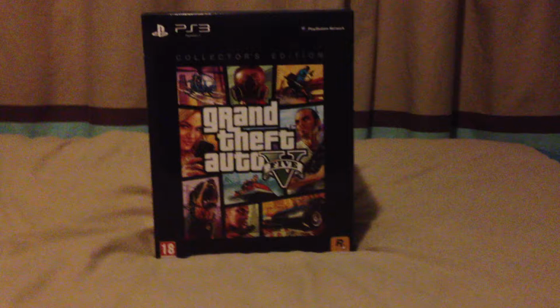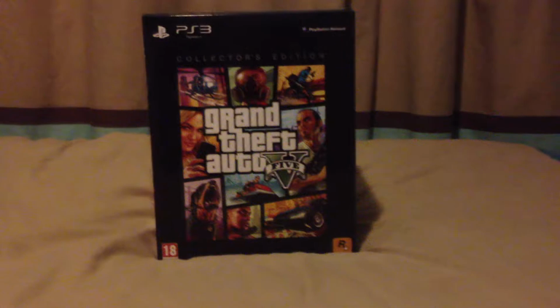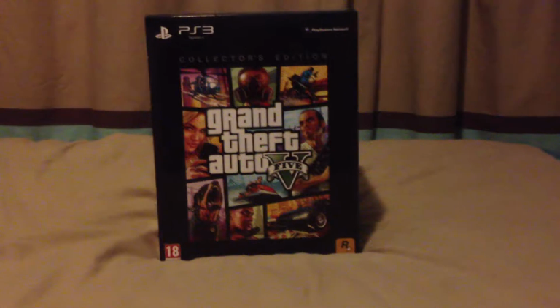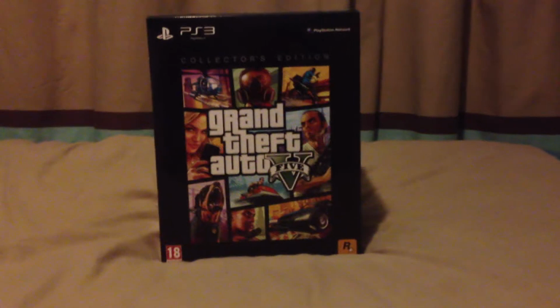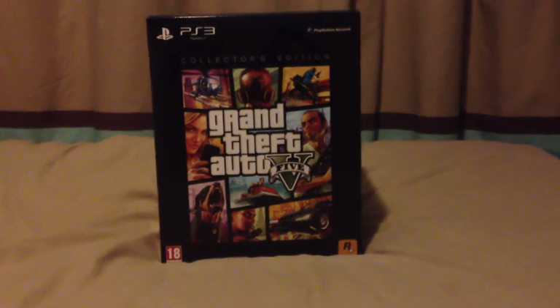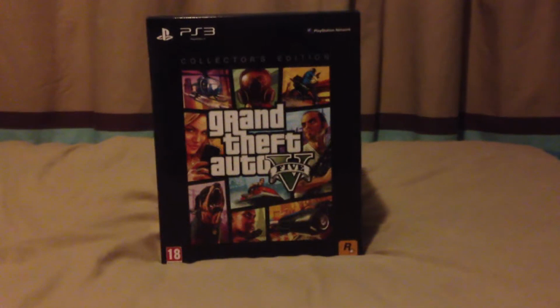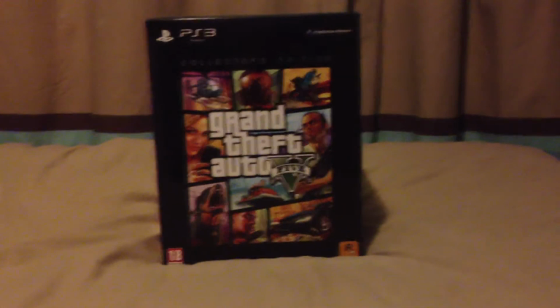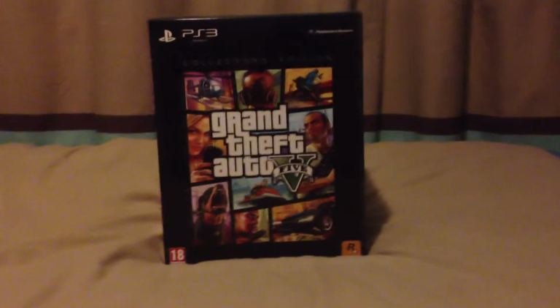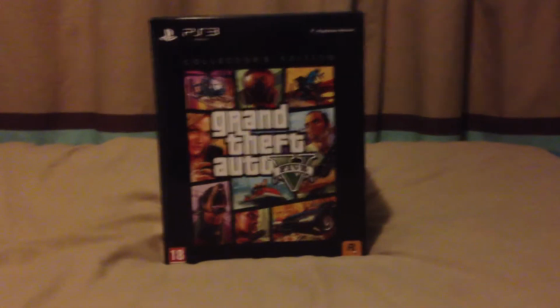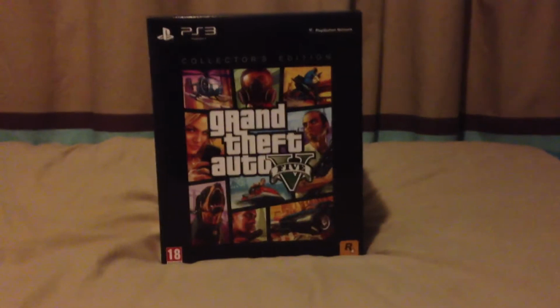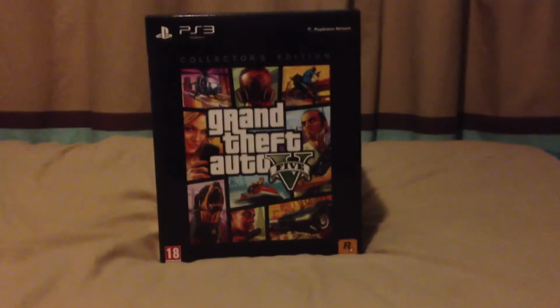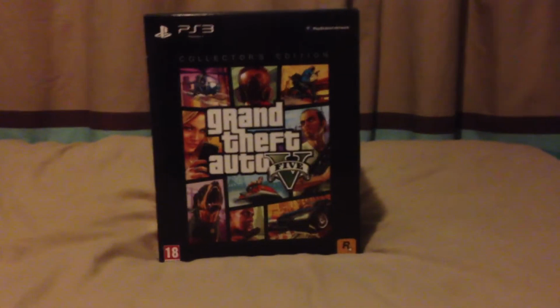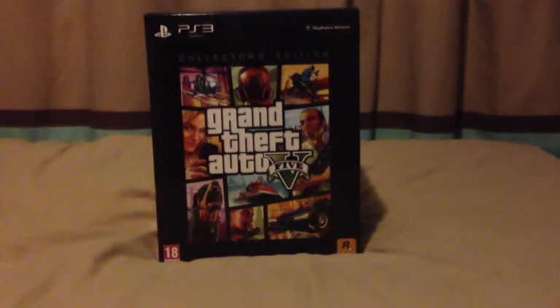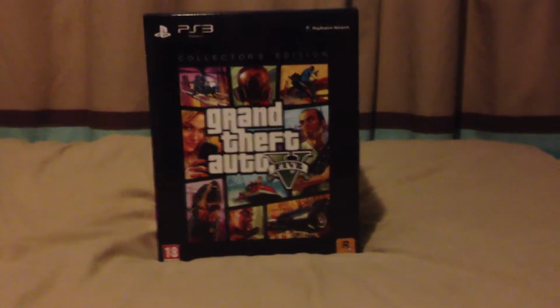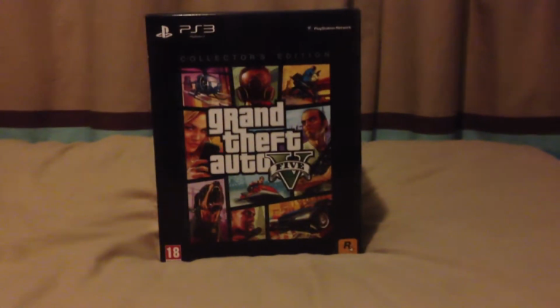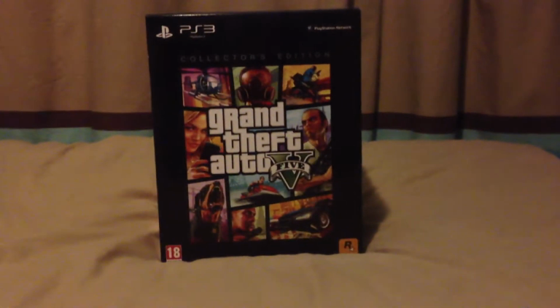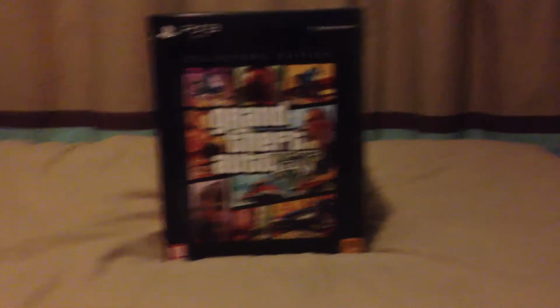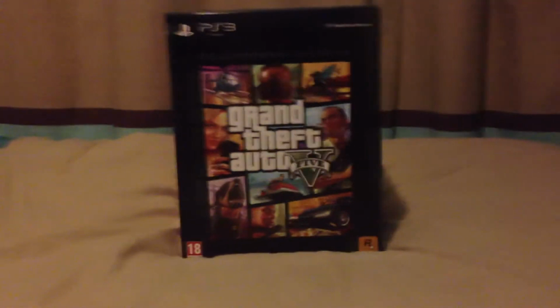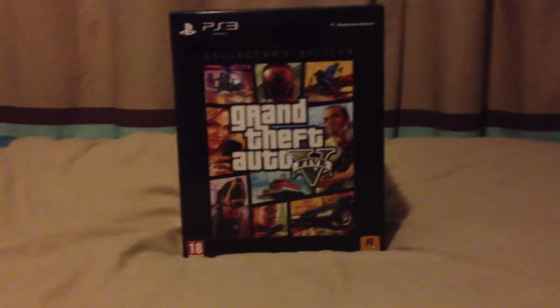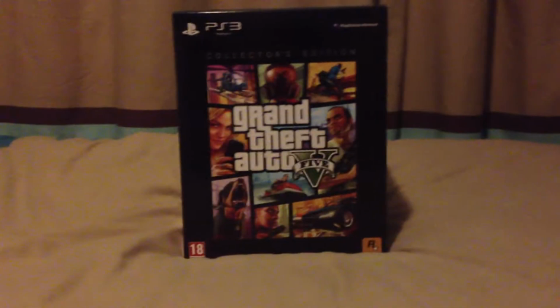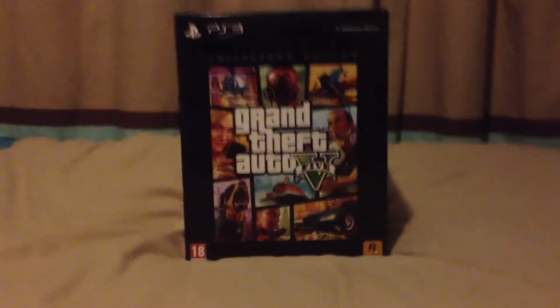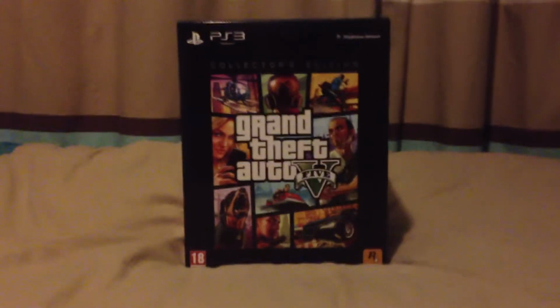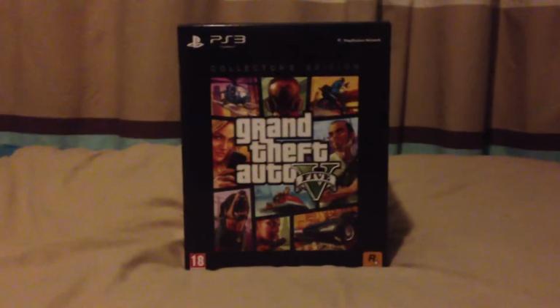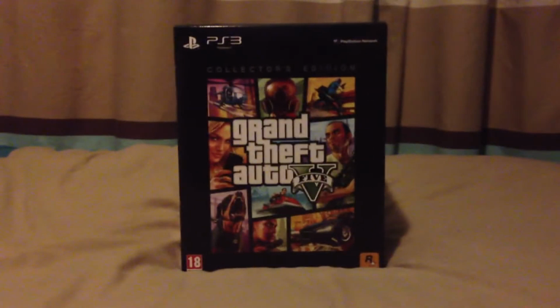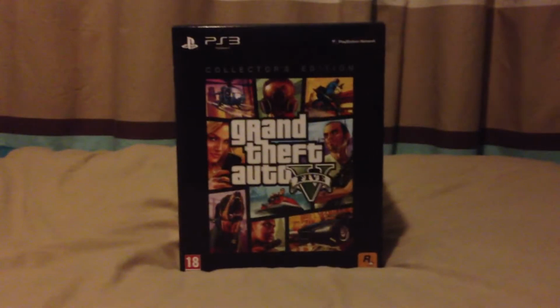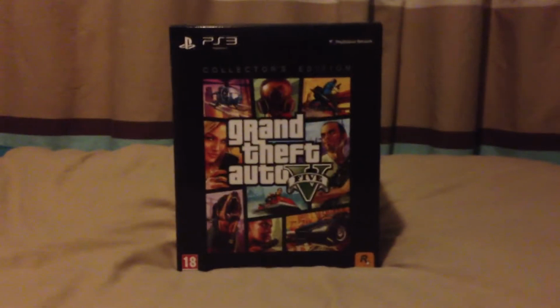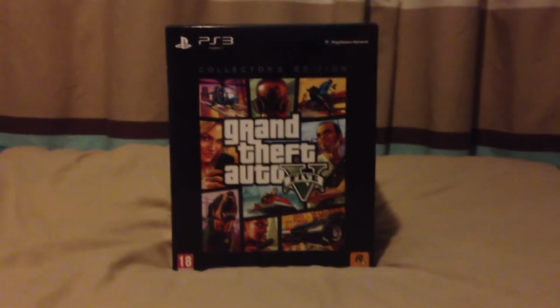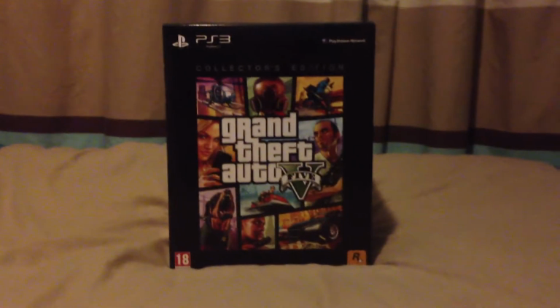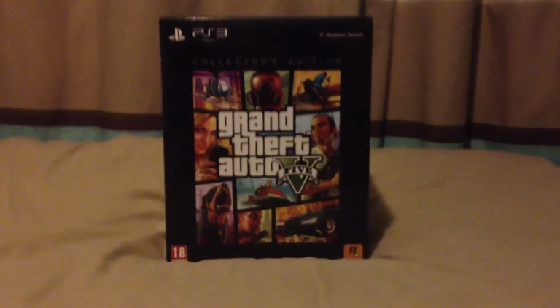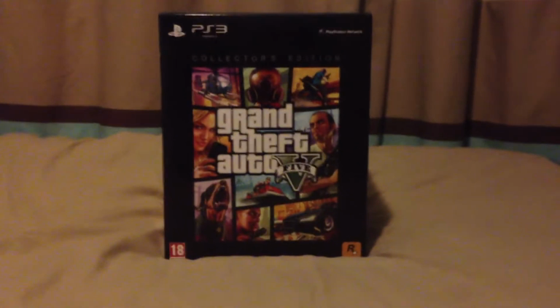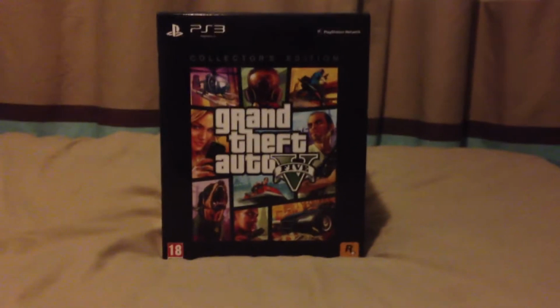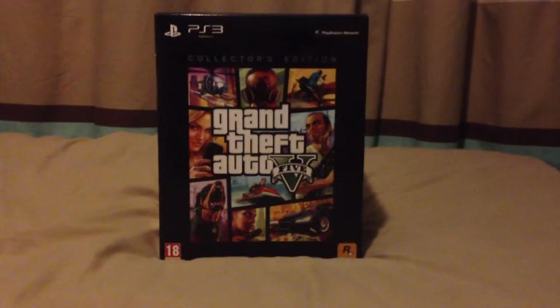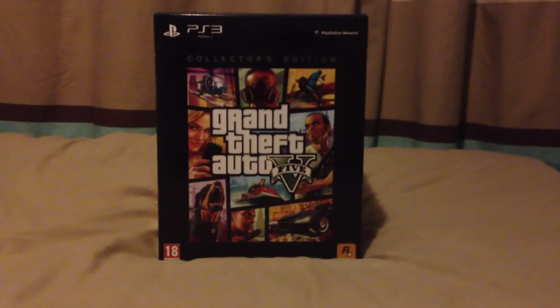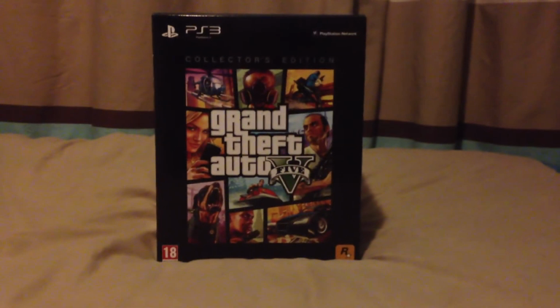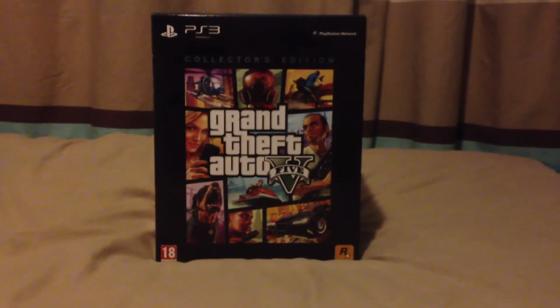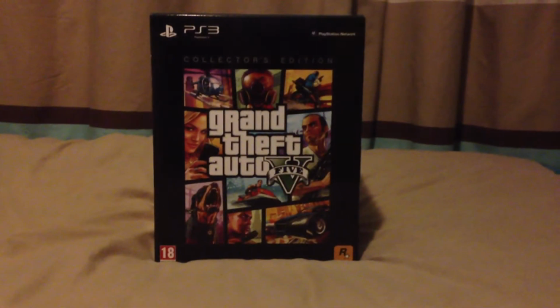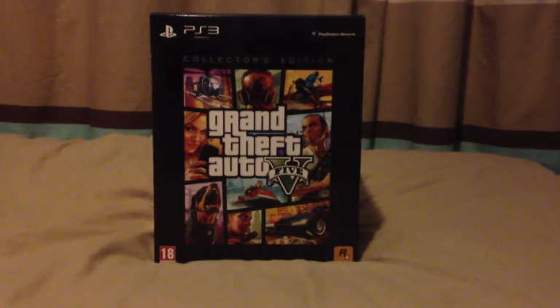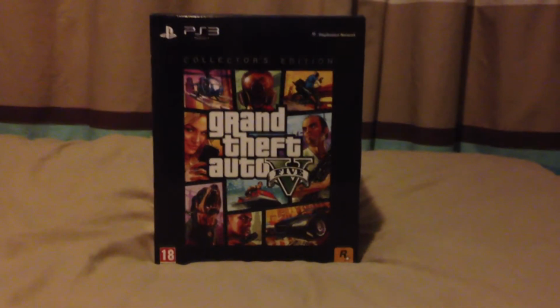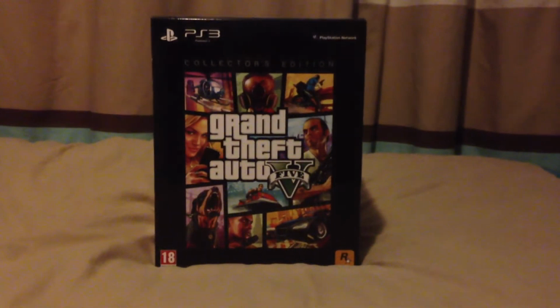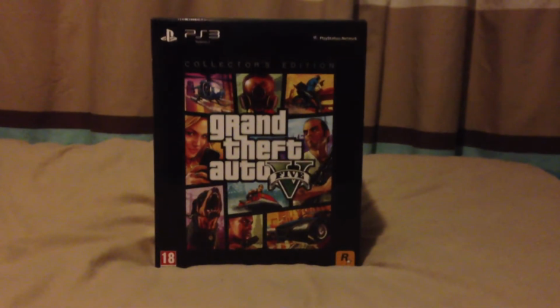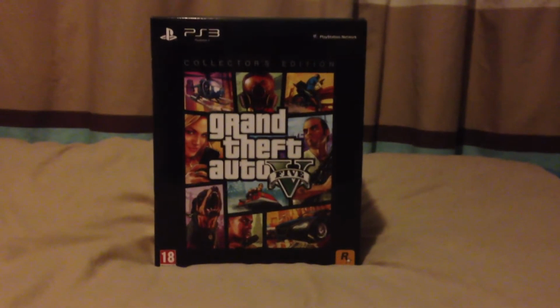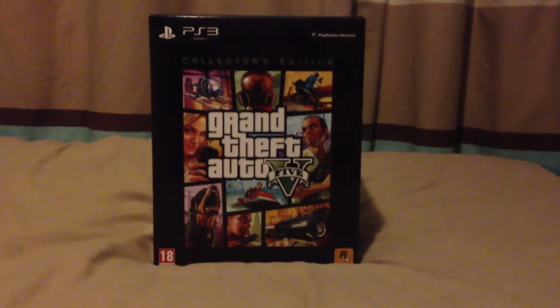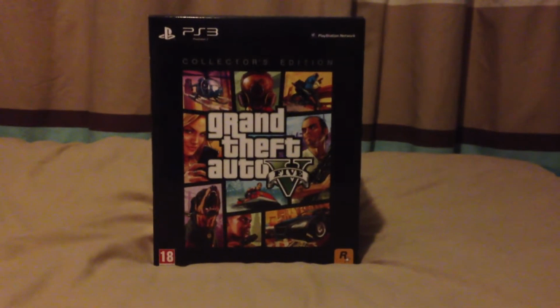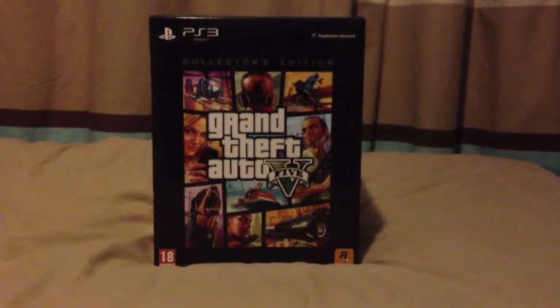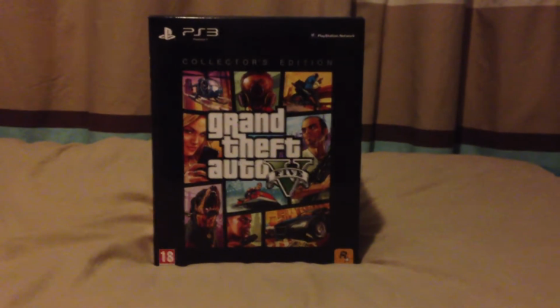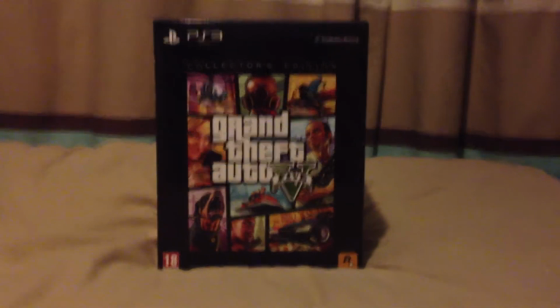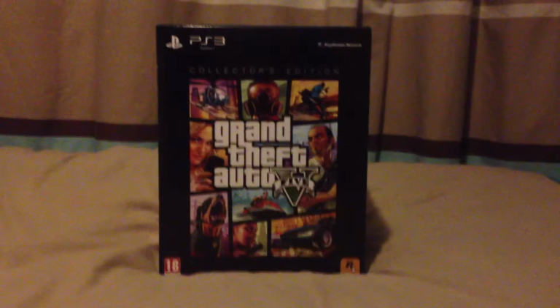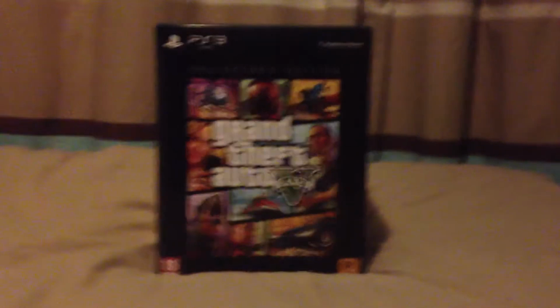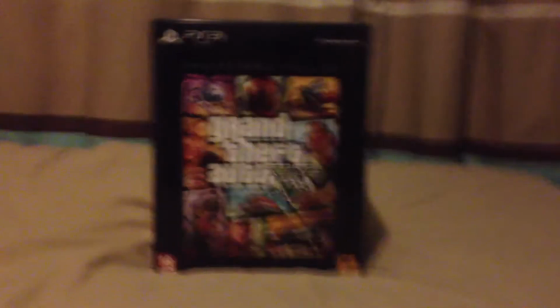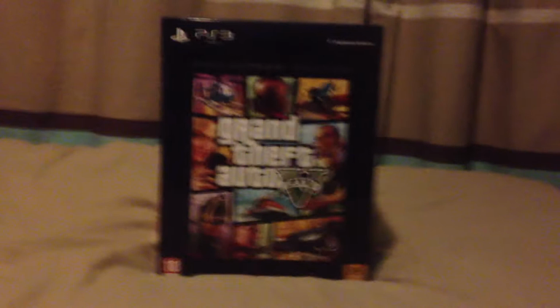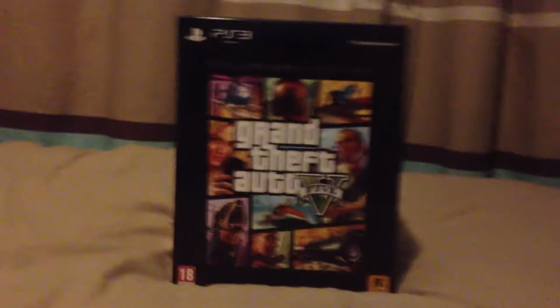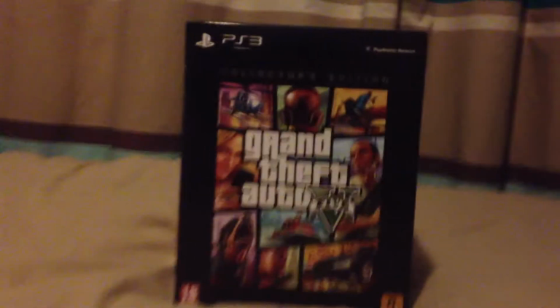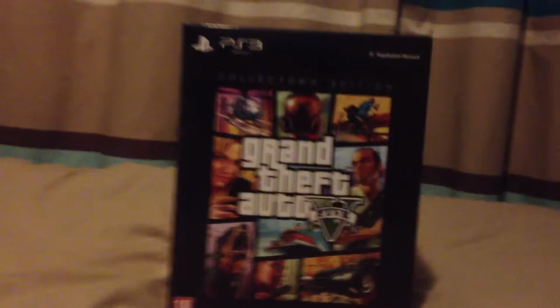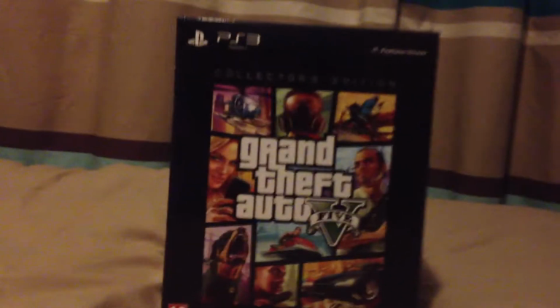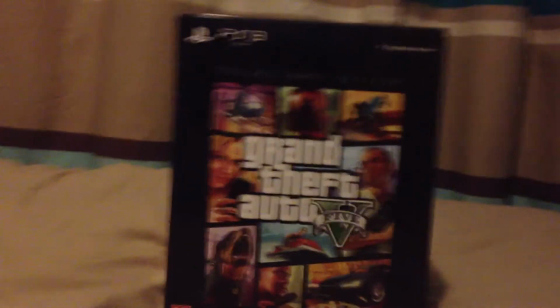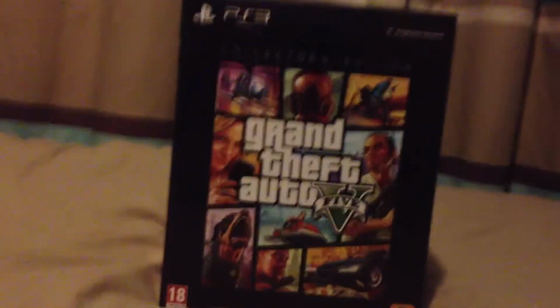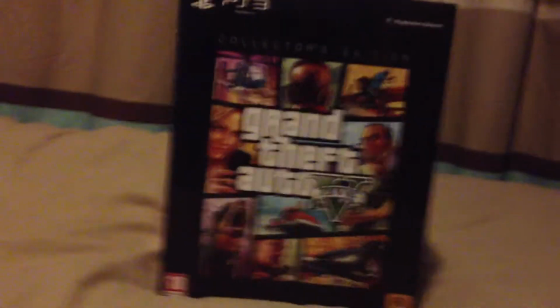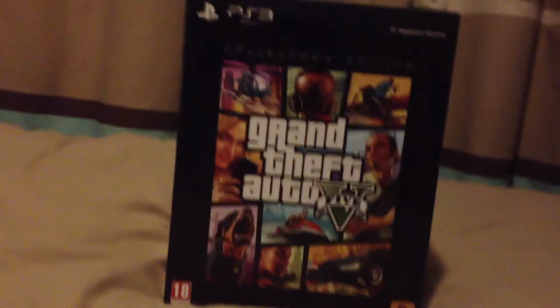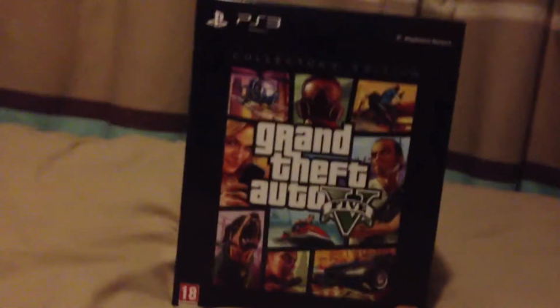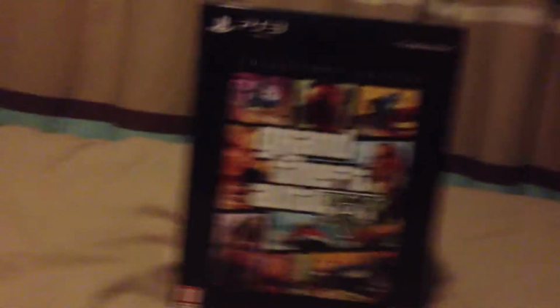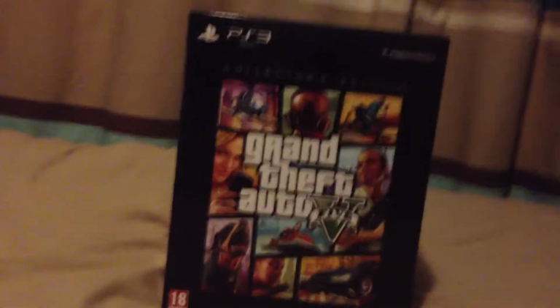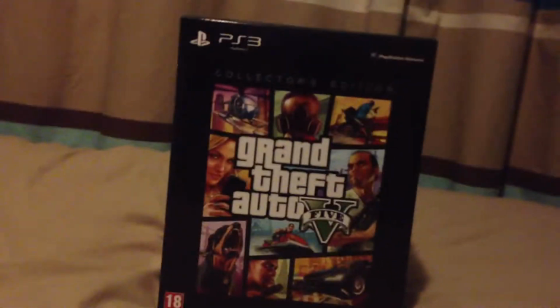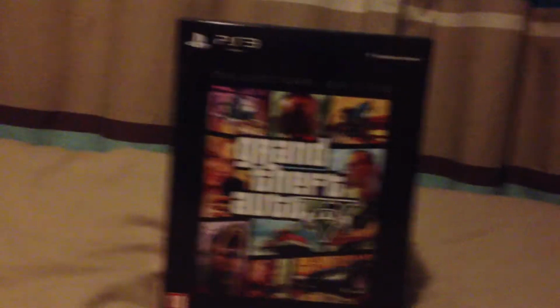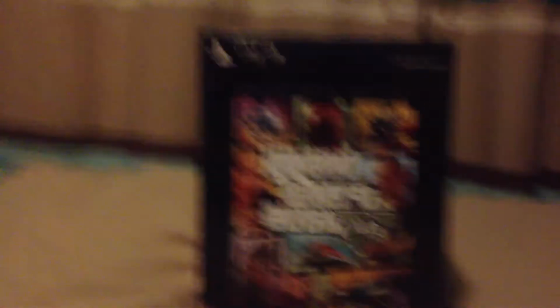Hello everyone, this is CoolPanM5 and welcome to my unboxing video on Grand Theft Auto 5 Collector Edition for the PS3. Now, let's get on with it.